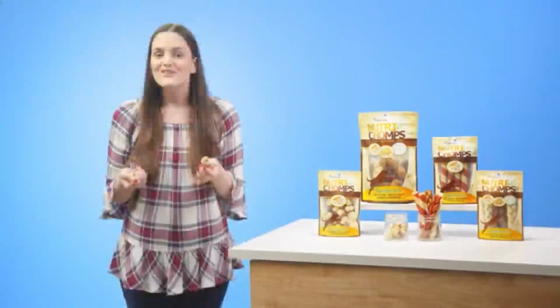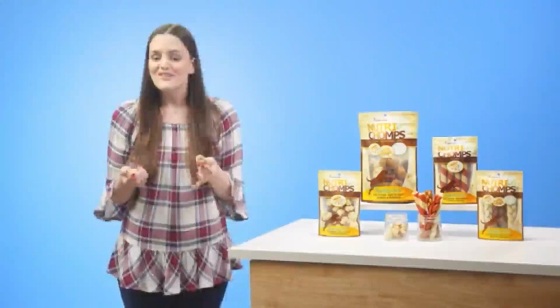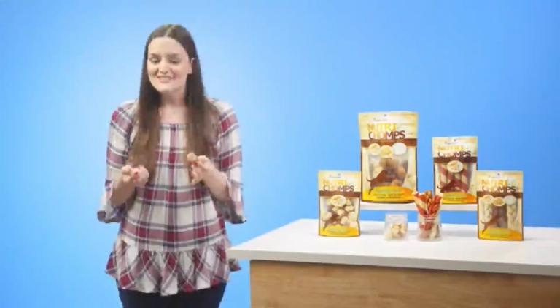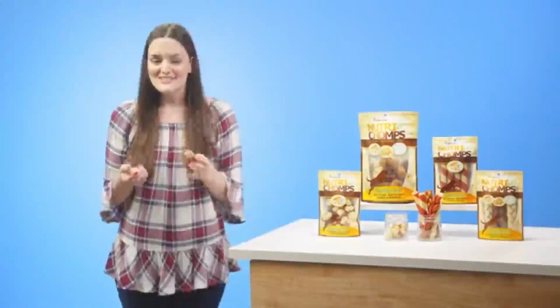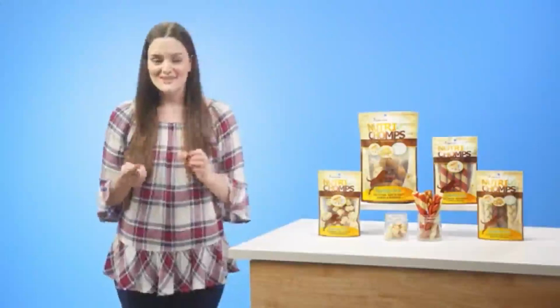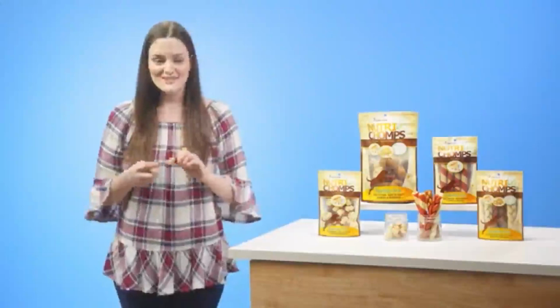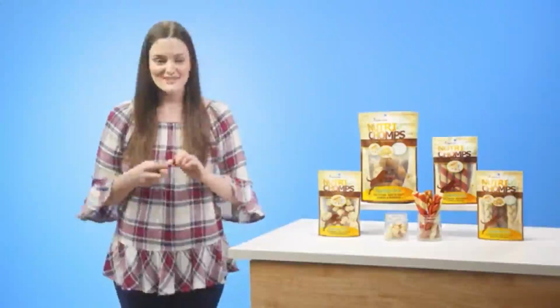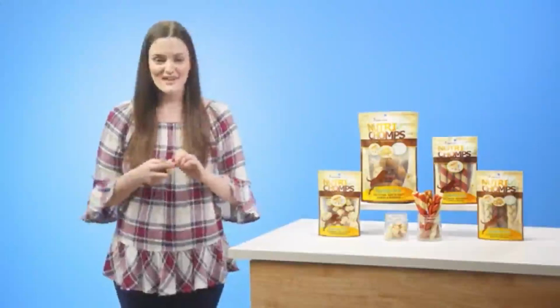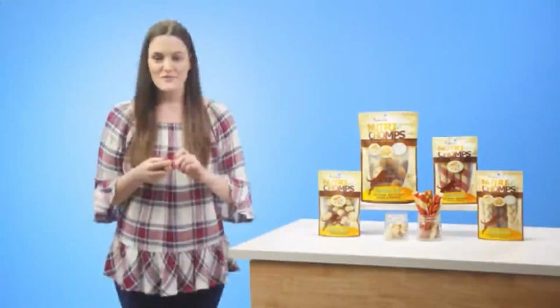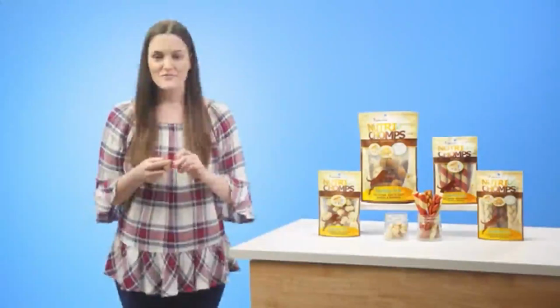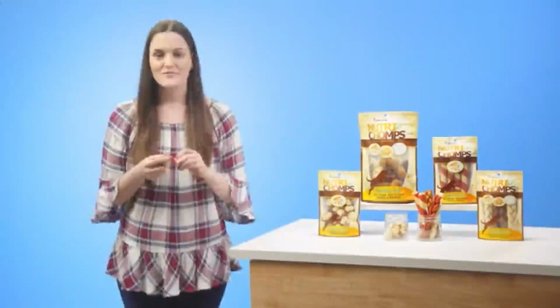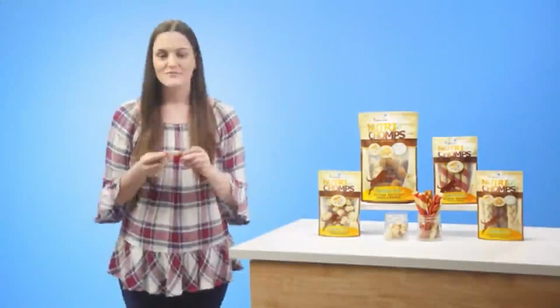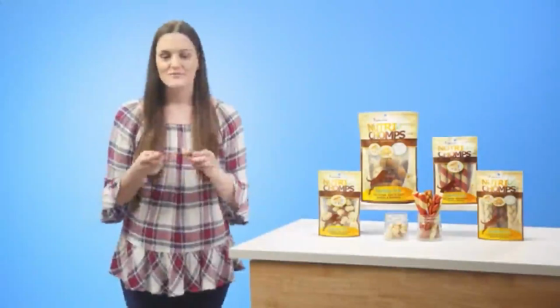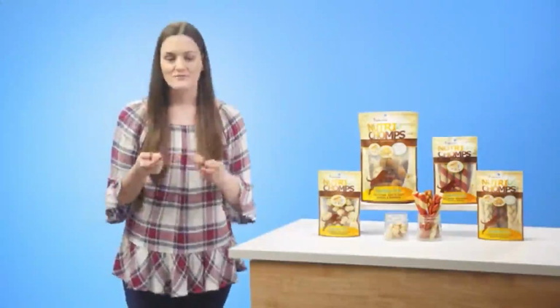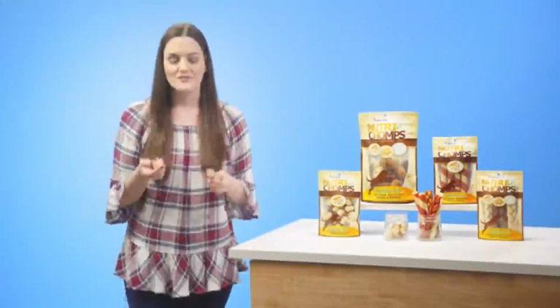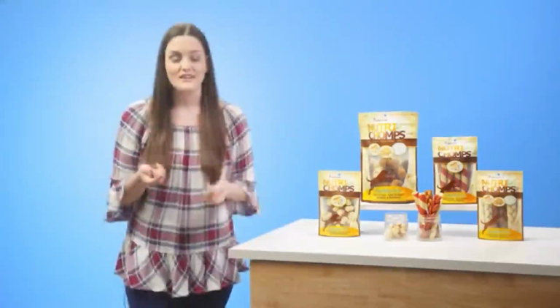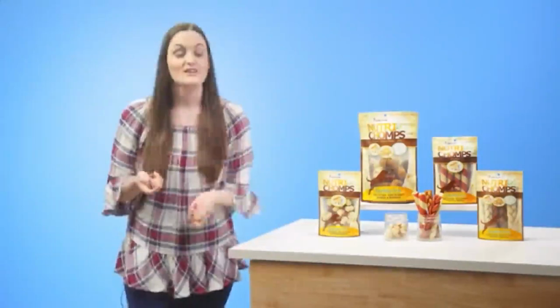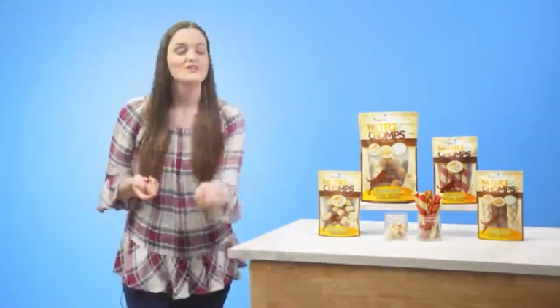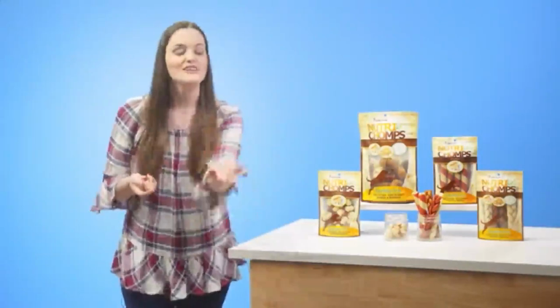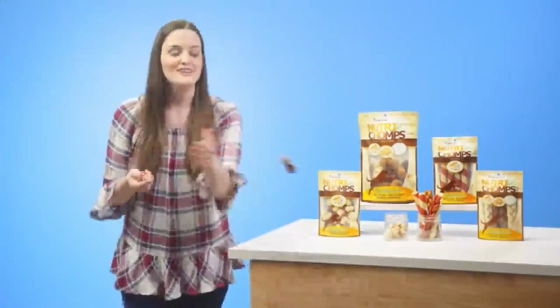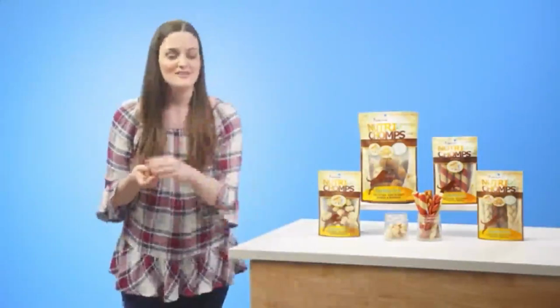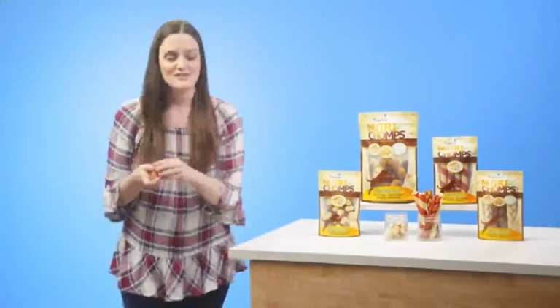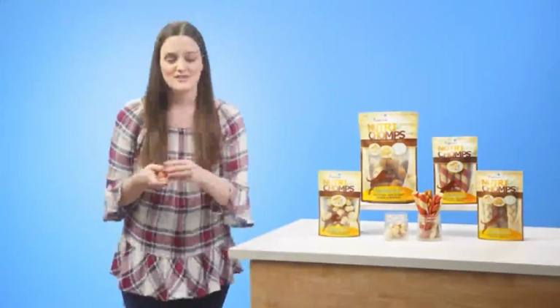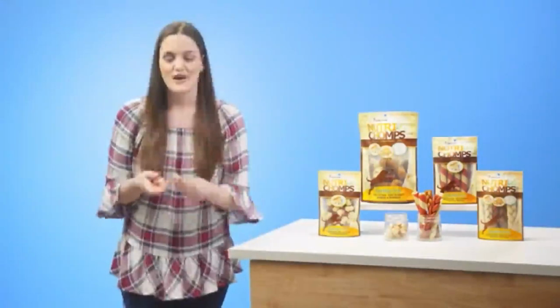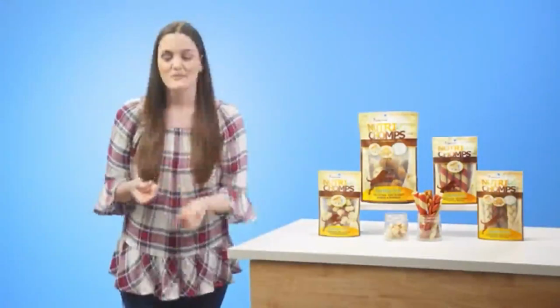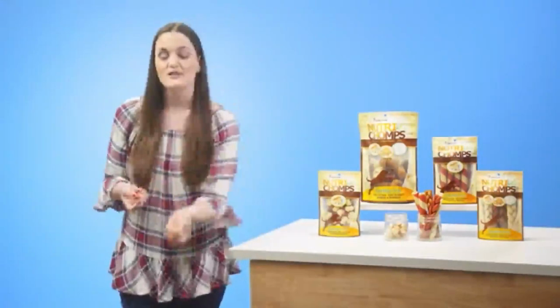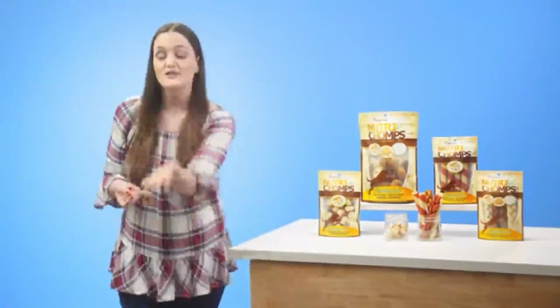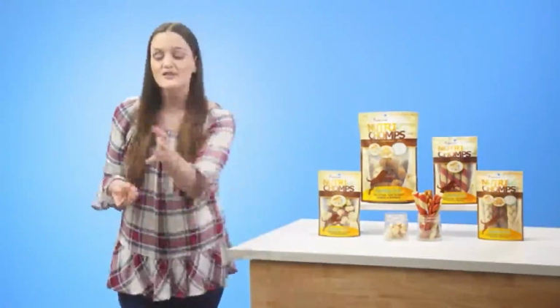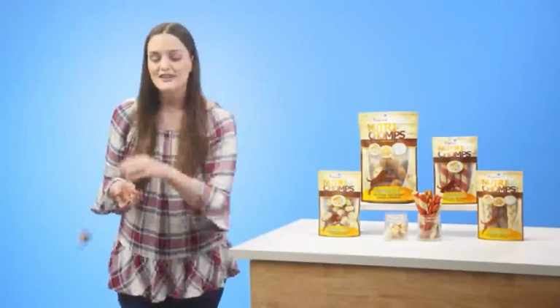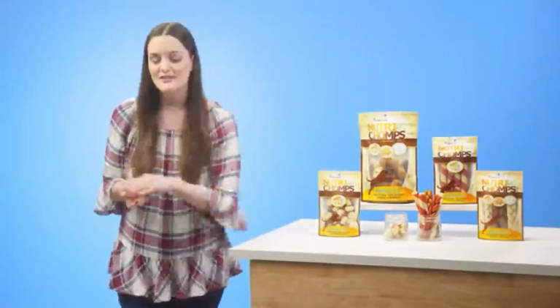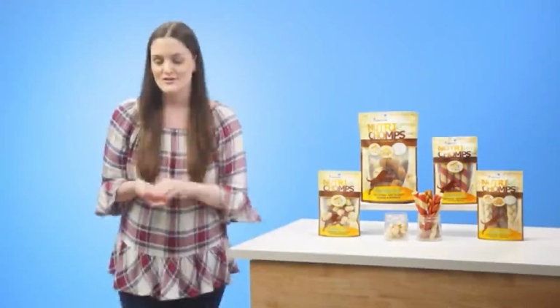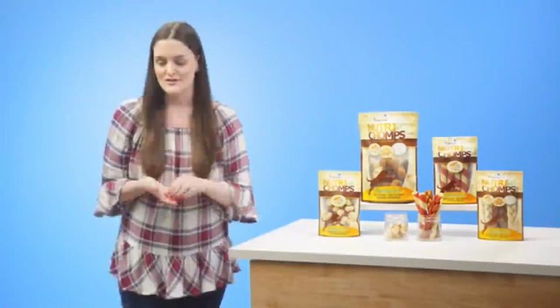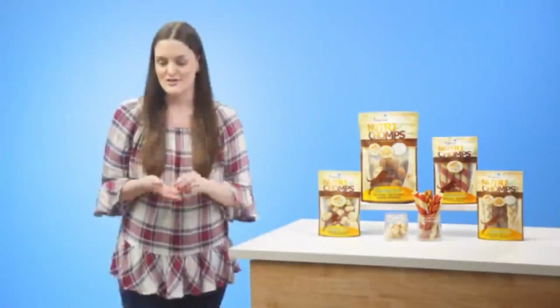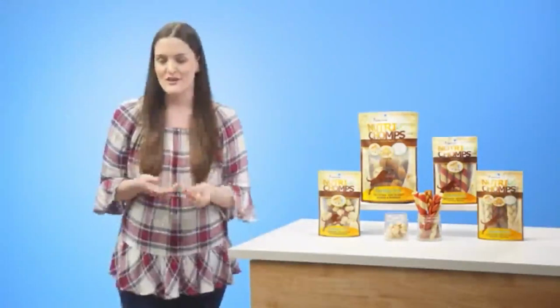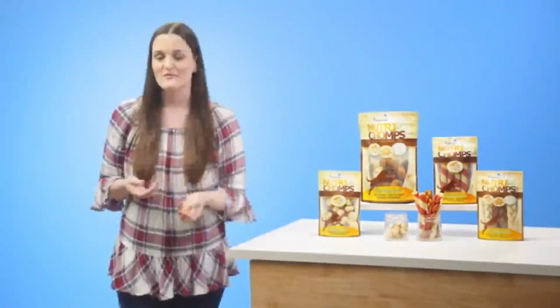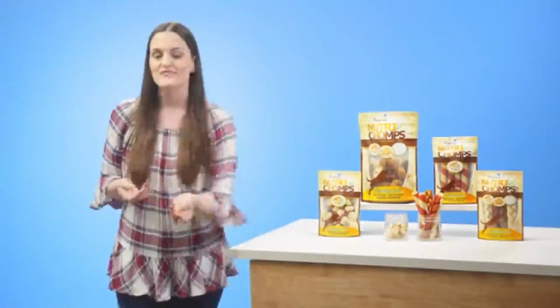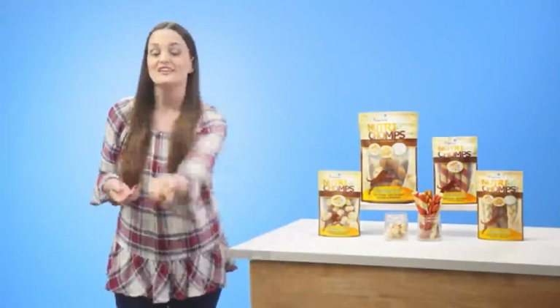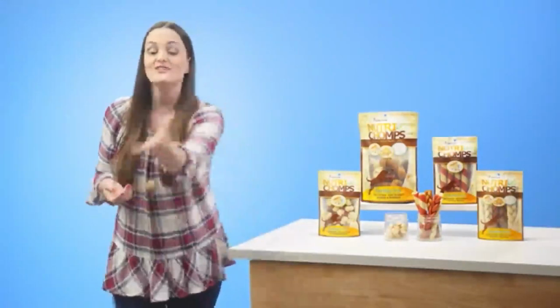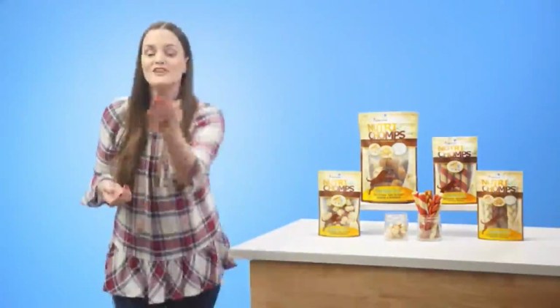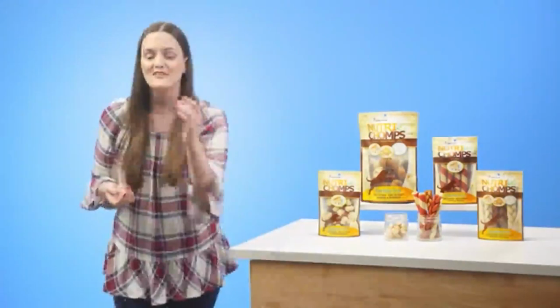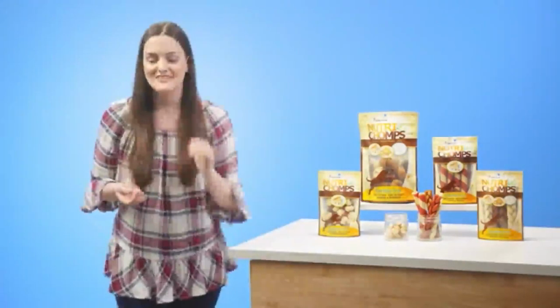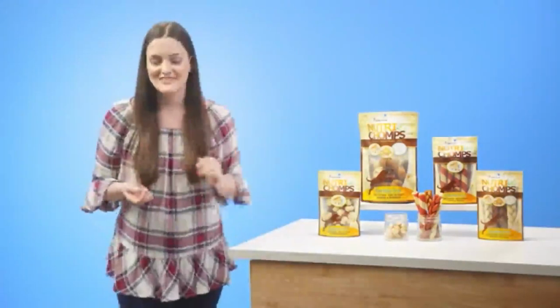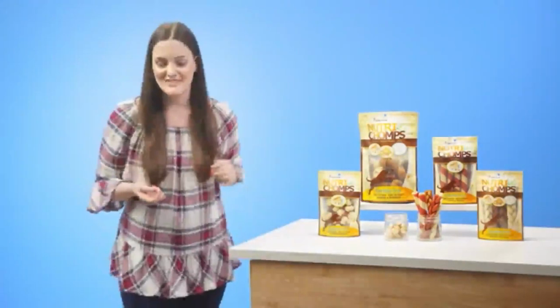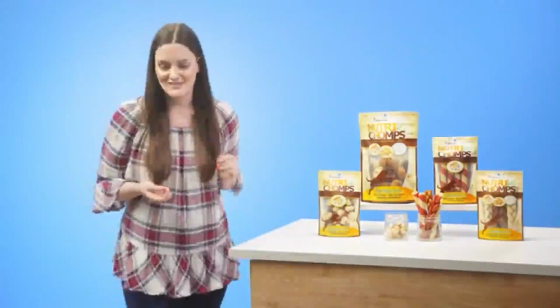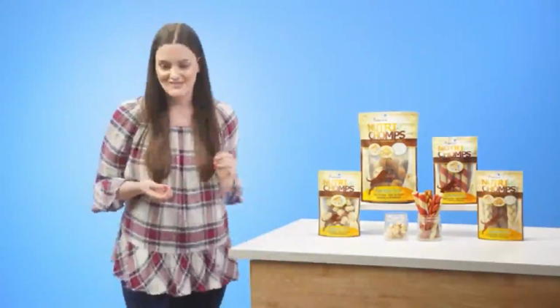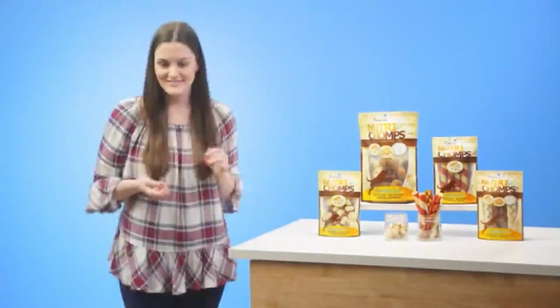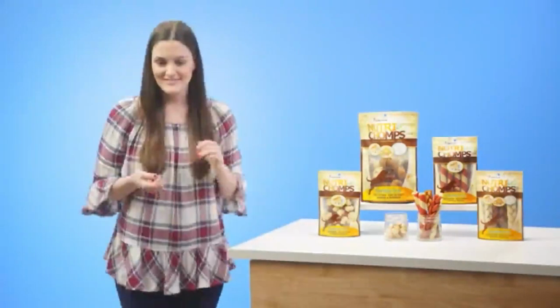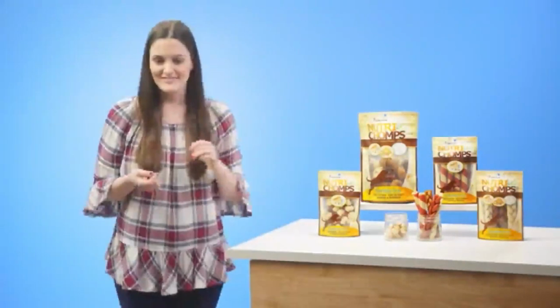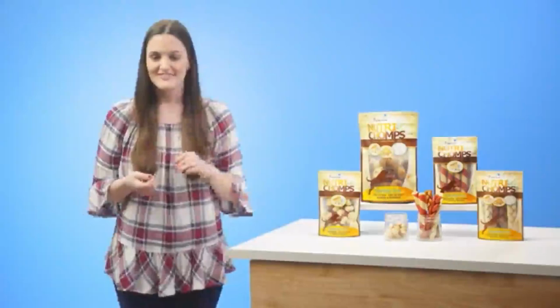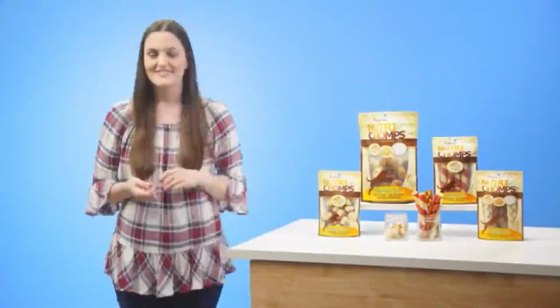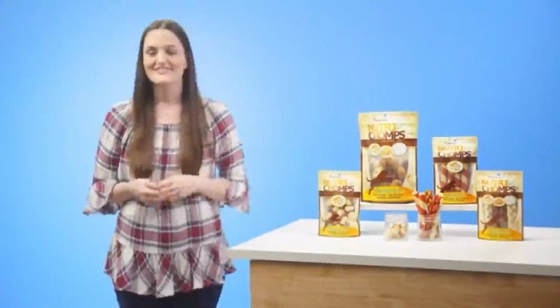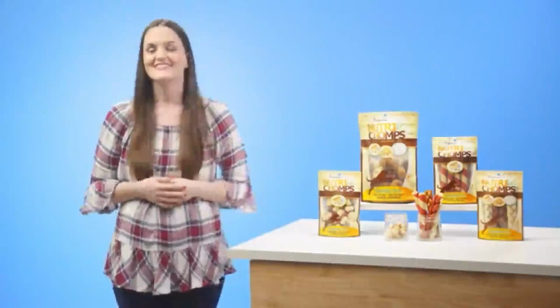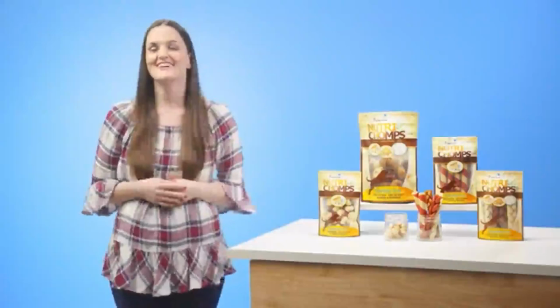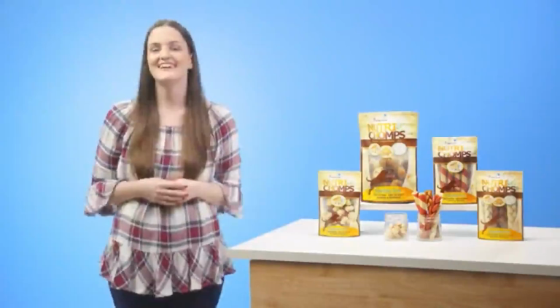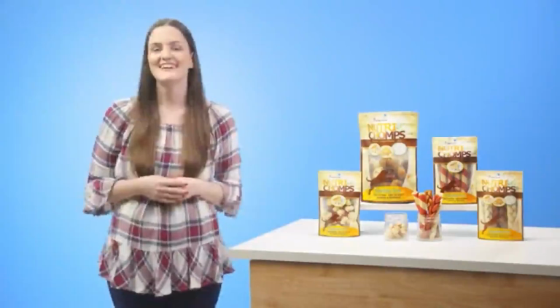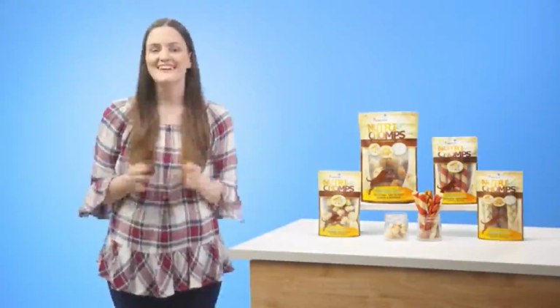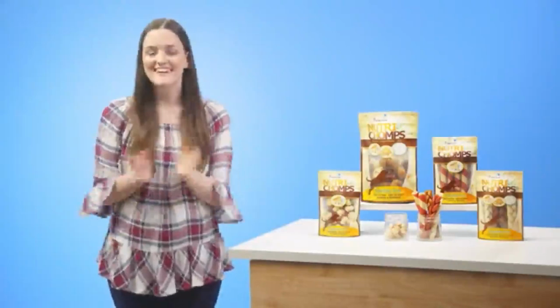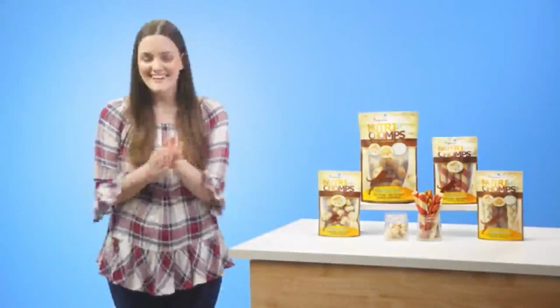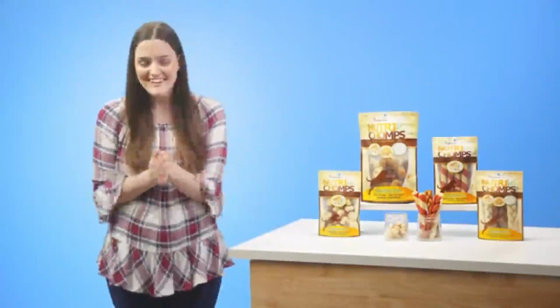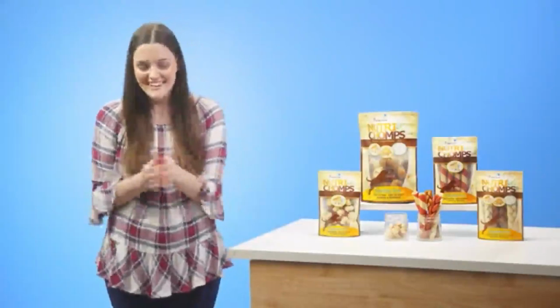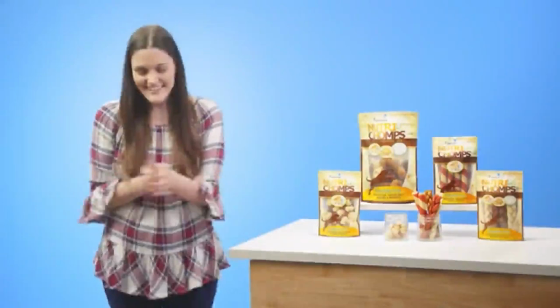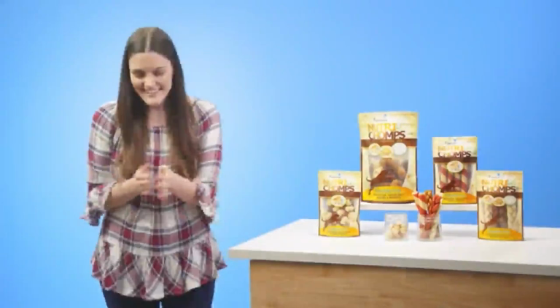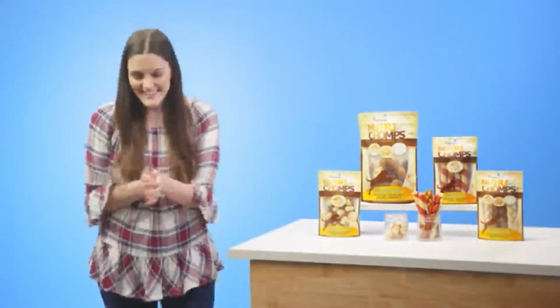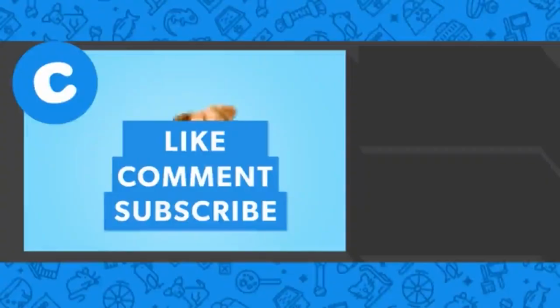Who wants a Nutri-Chomp? You get a Nutri-Chomp and you get a Nutri-Chomp and you get one too! Yay! Thank you! Woo!